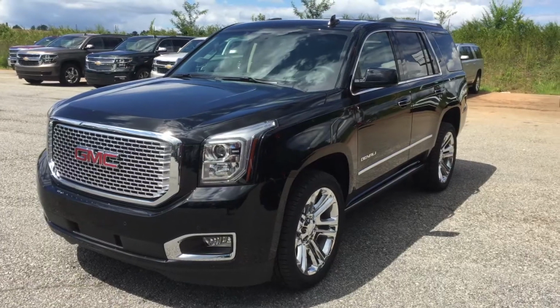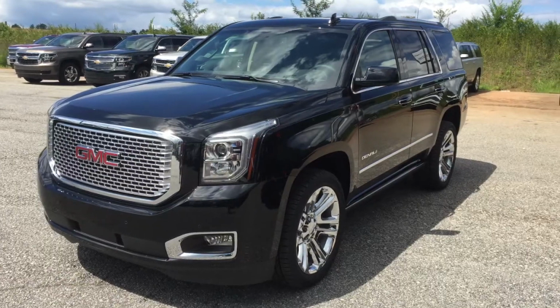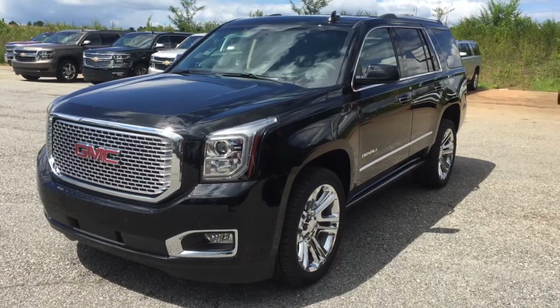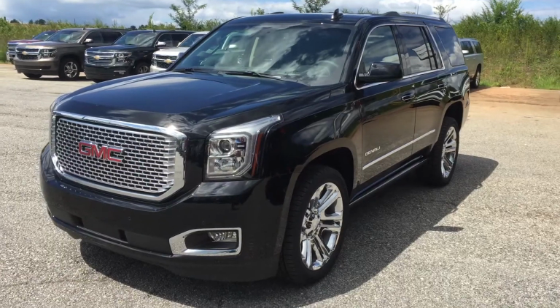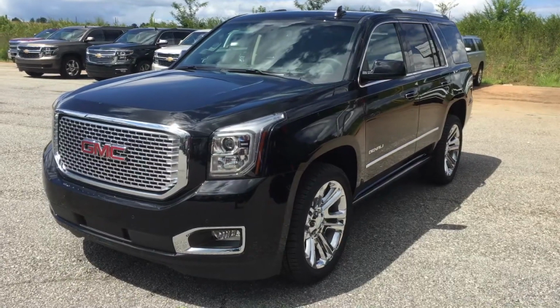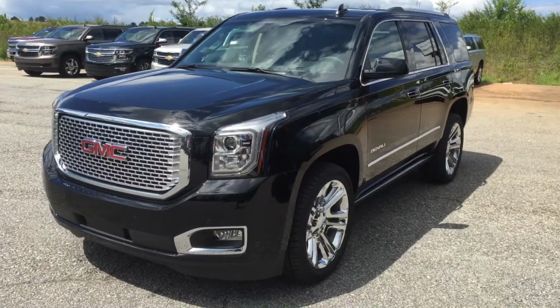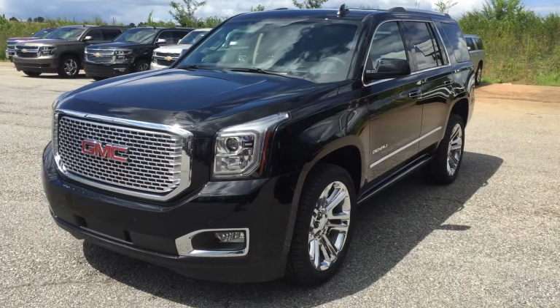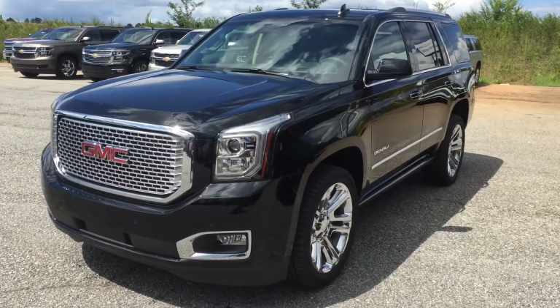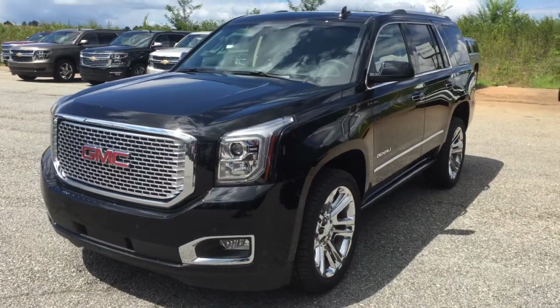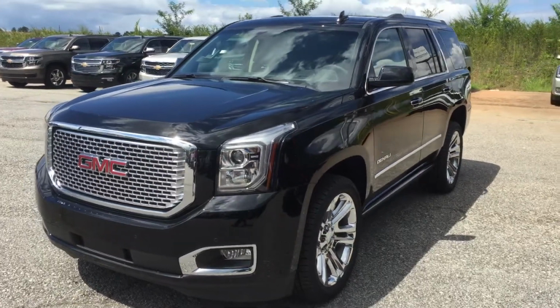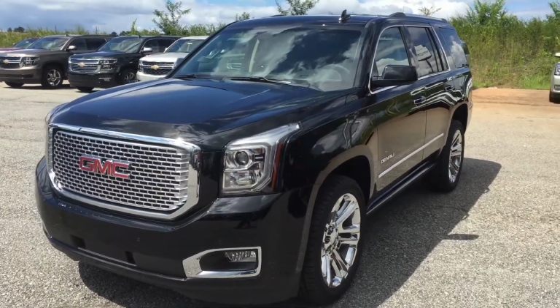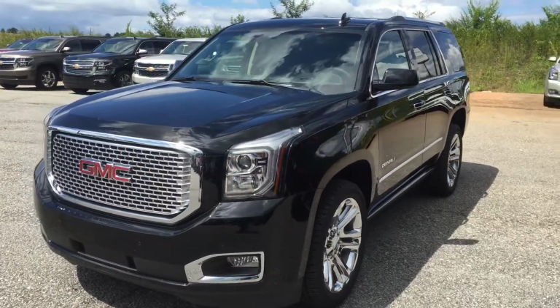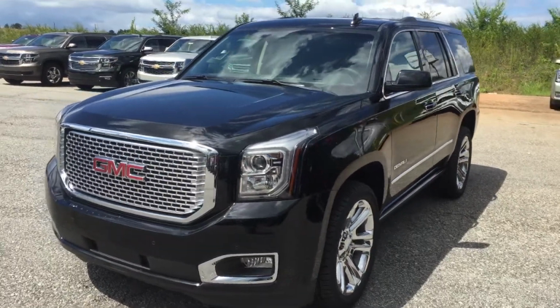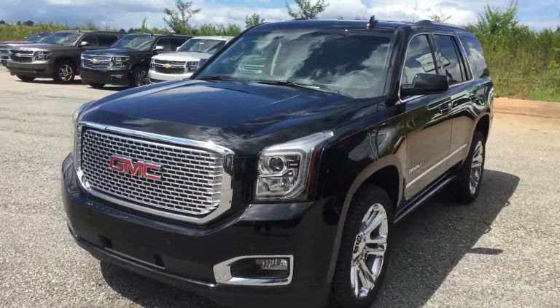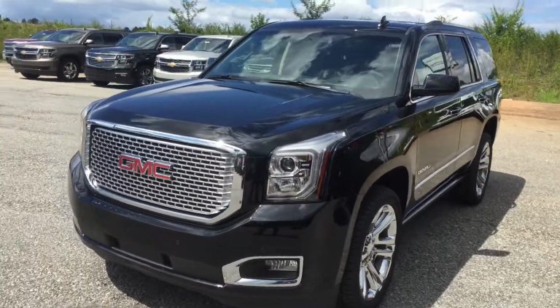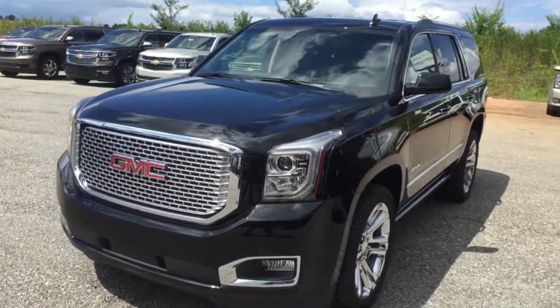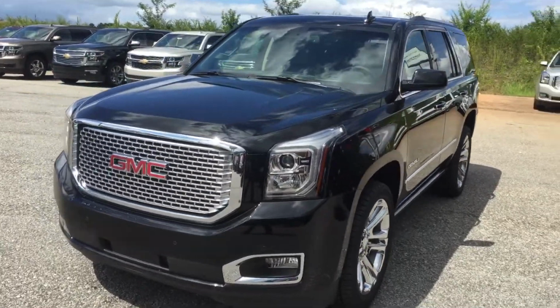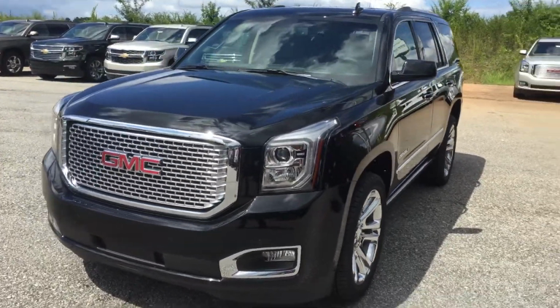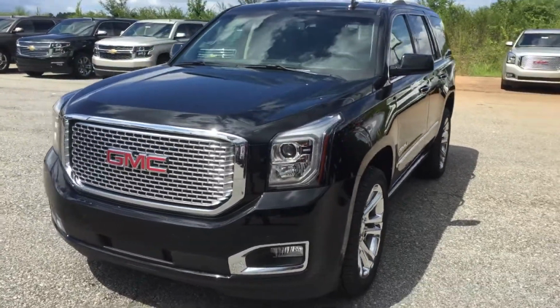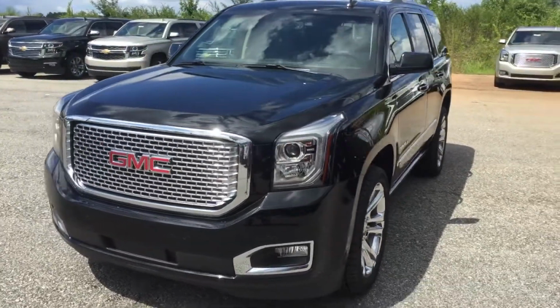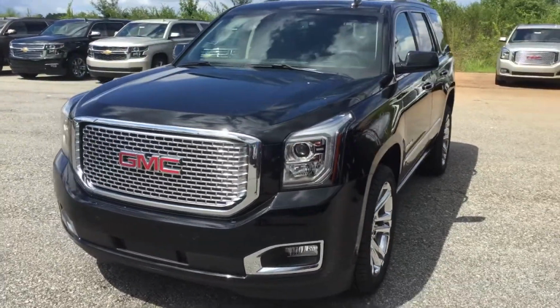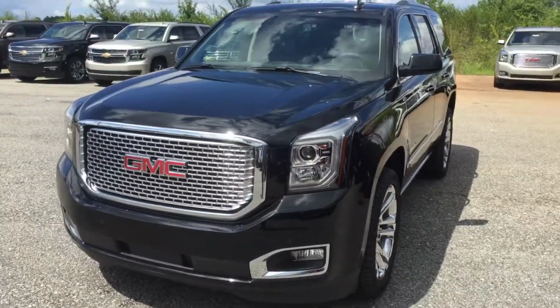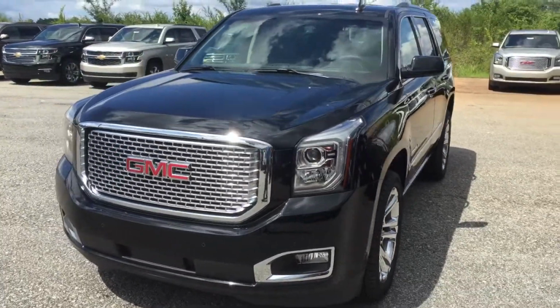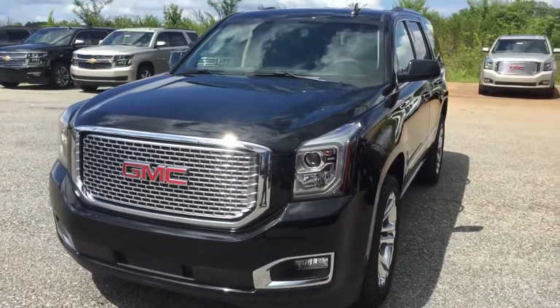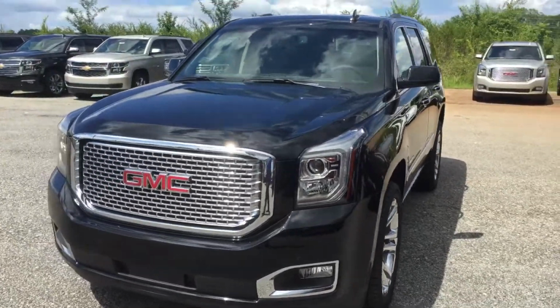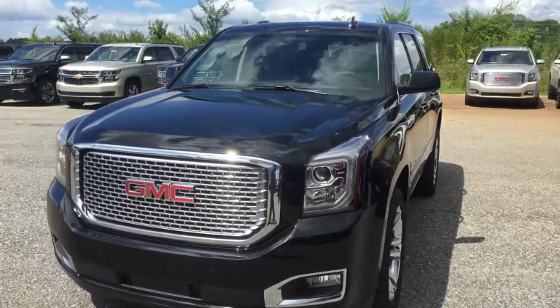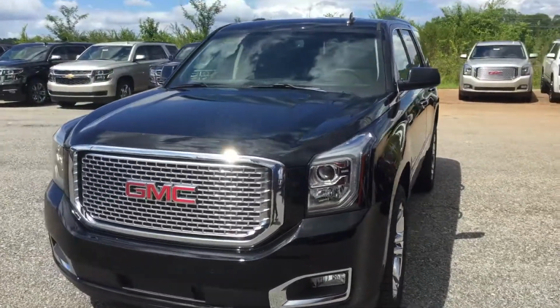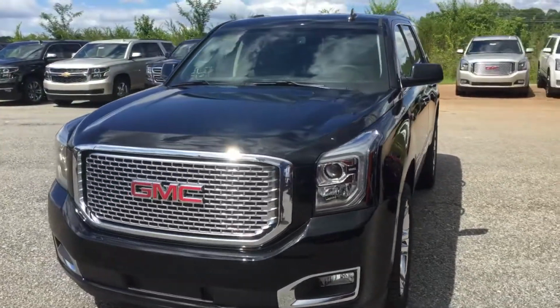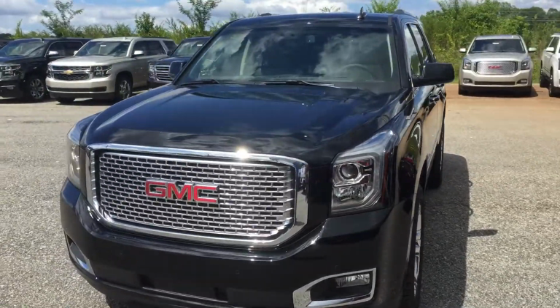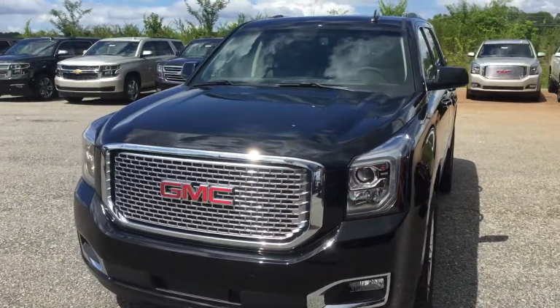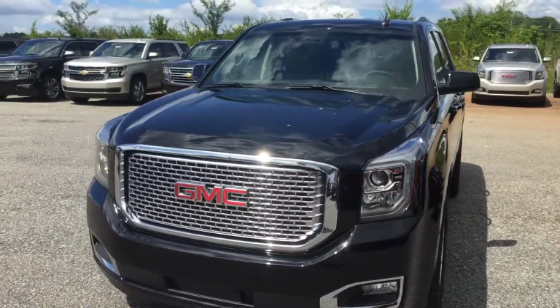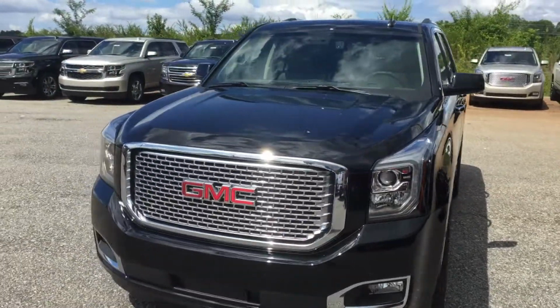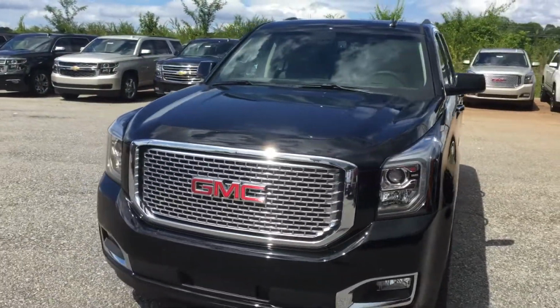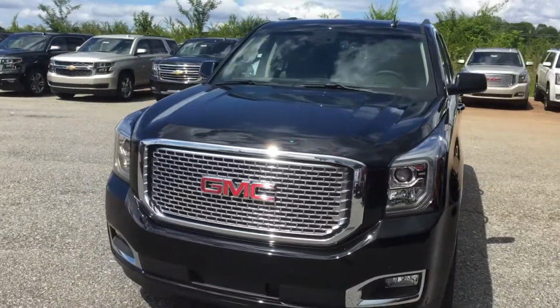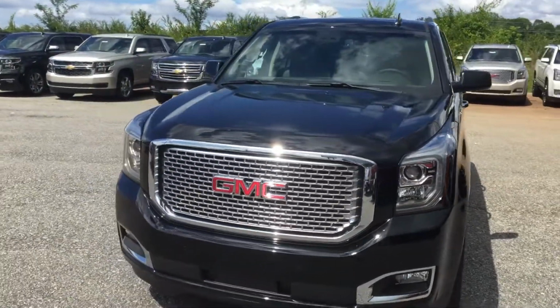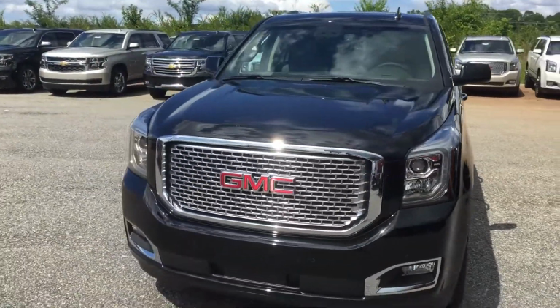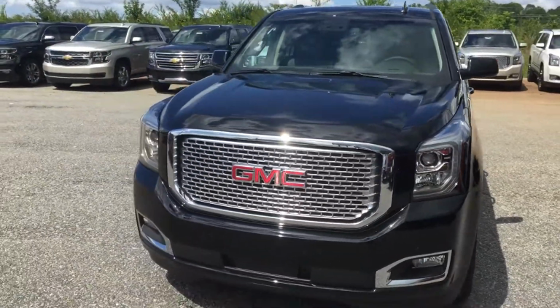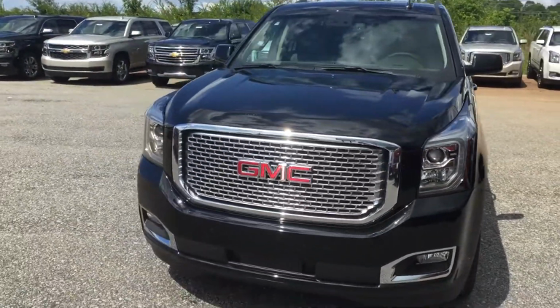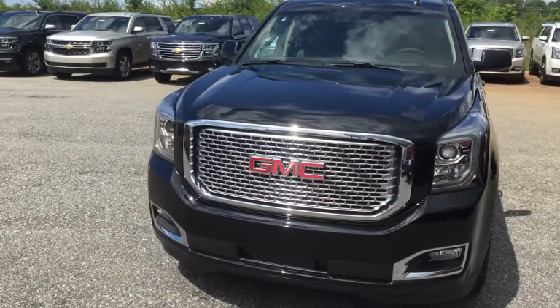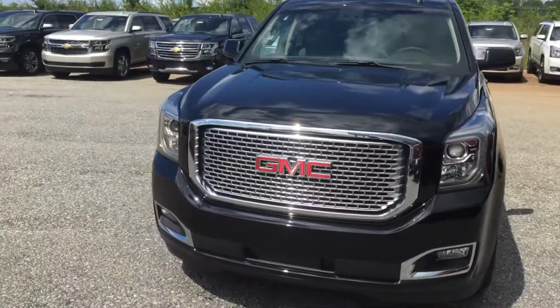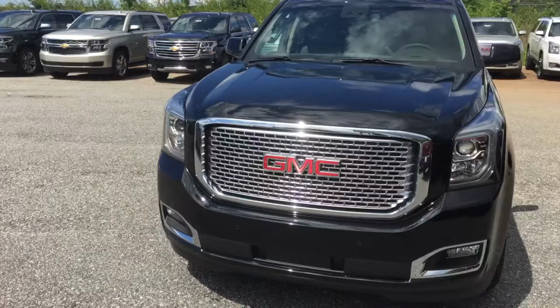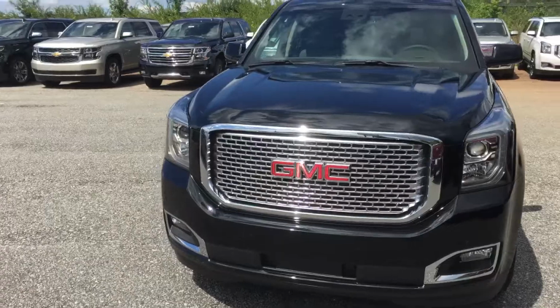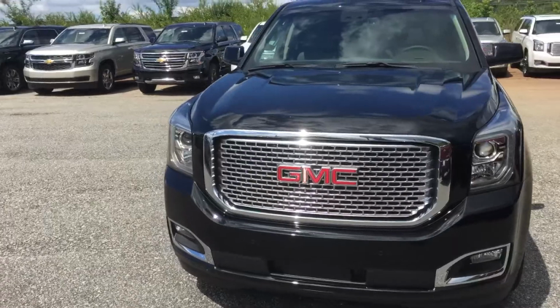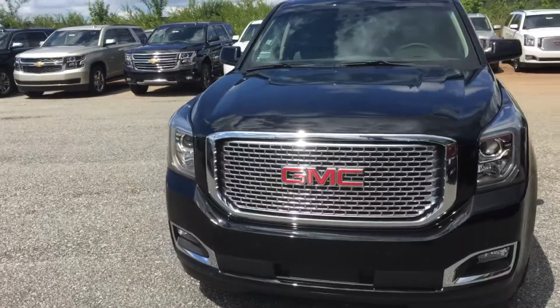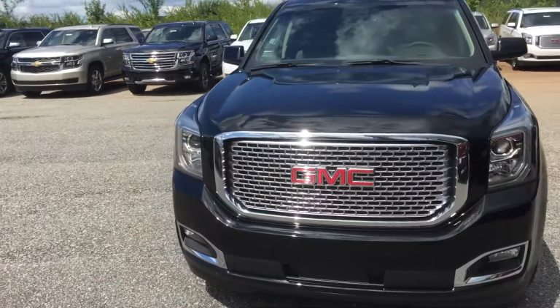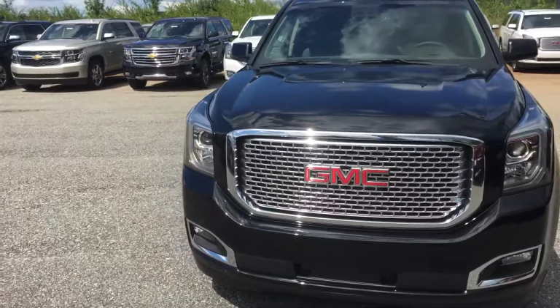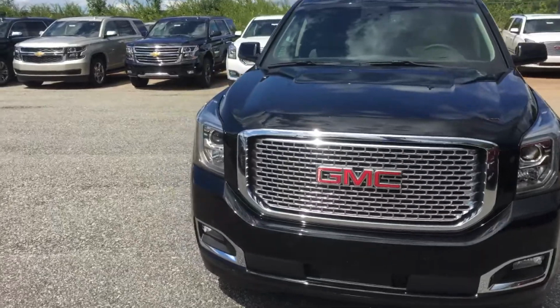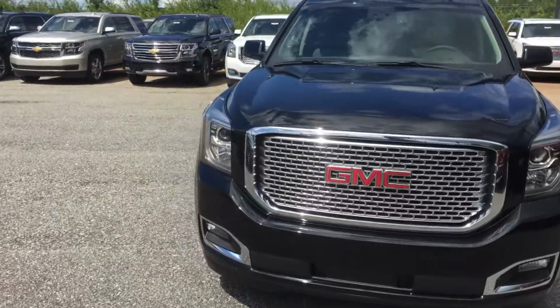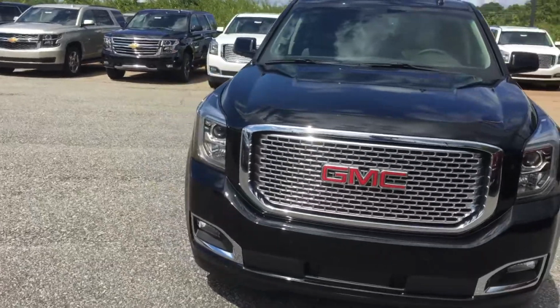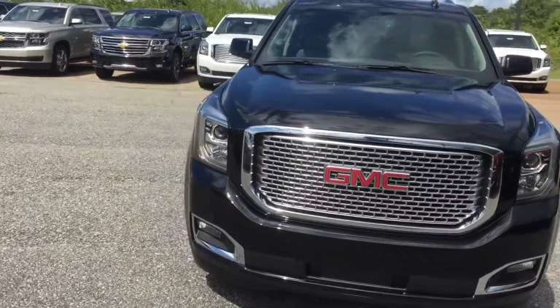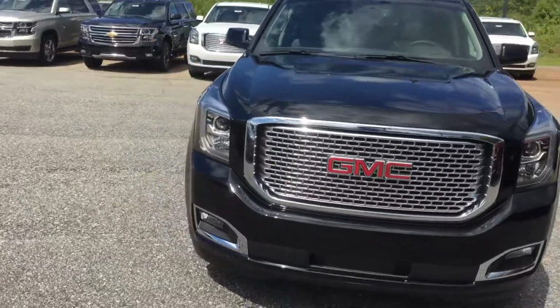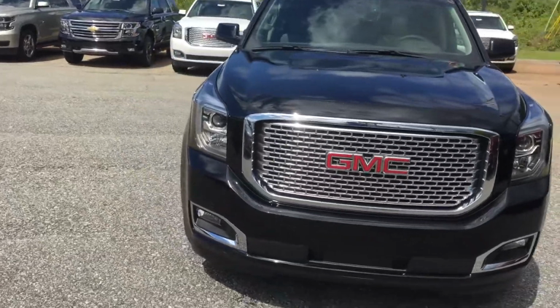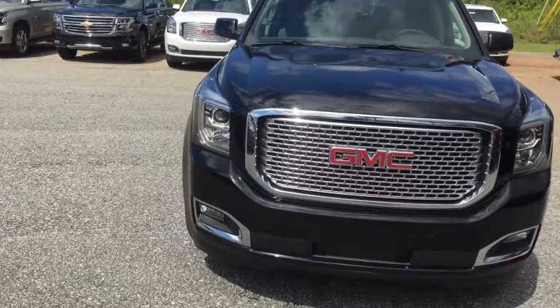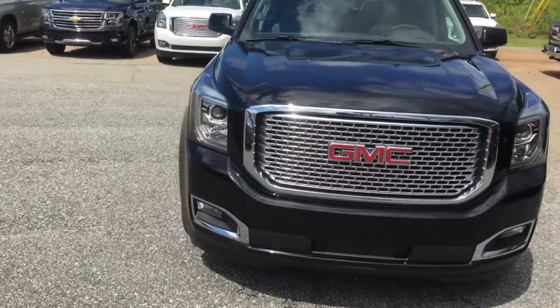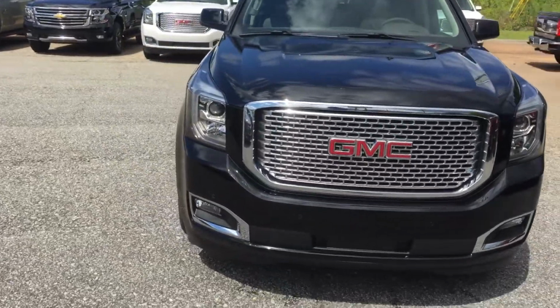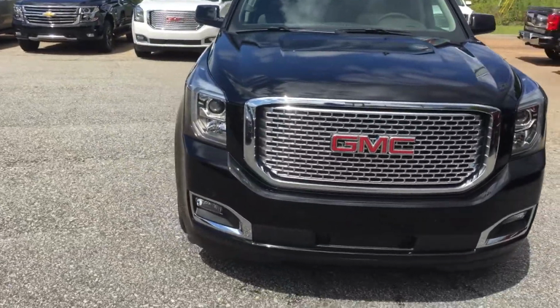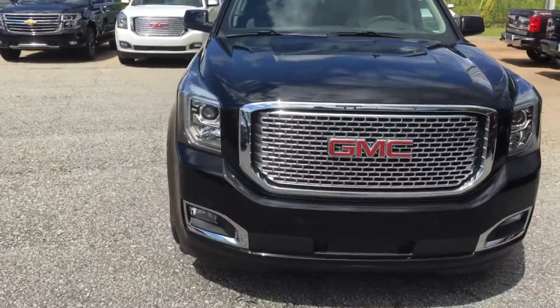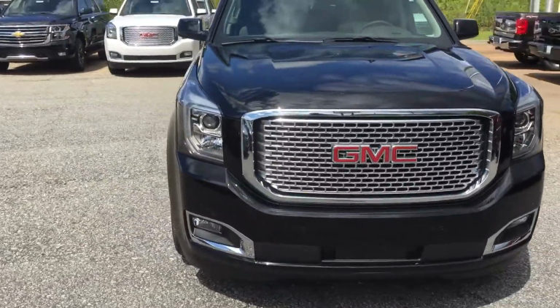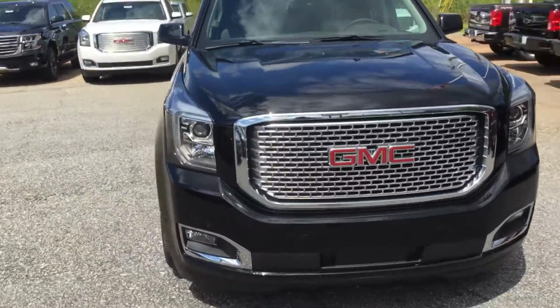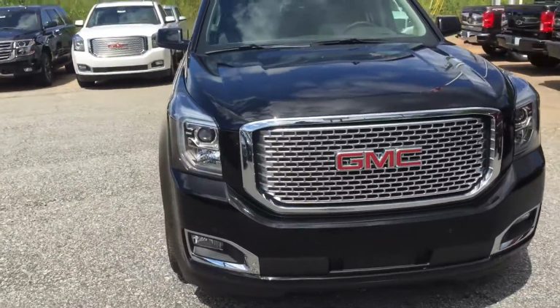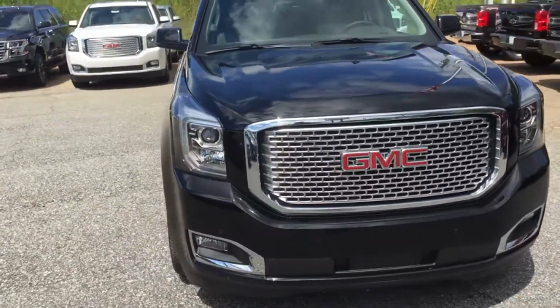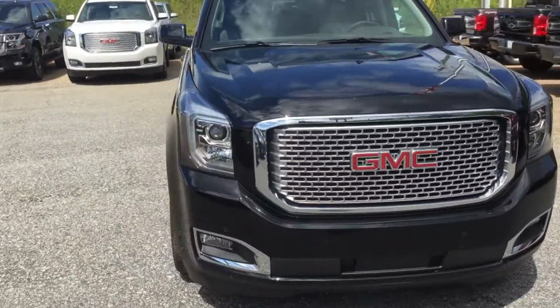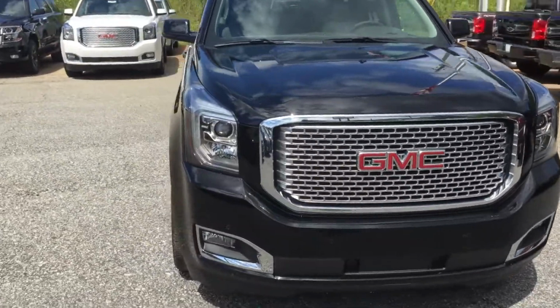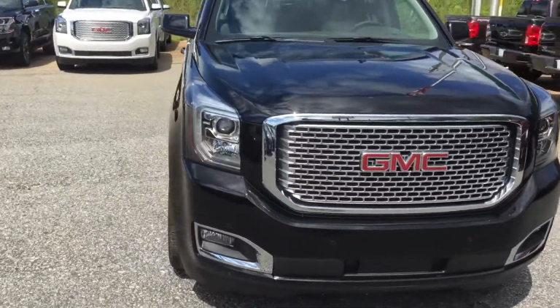Hey Dustin, this is Brandon Rutherford at Jimmy Britt Chevy. Going to give you a quick walk around of the 2016 Yukon Denali.